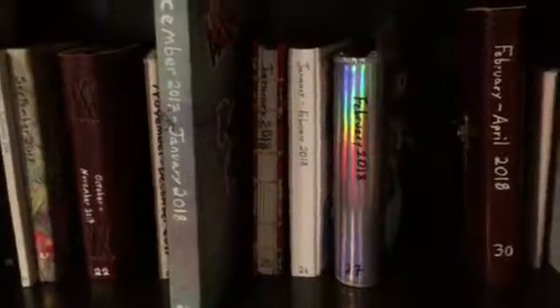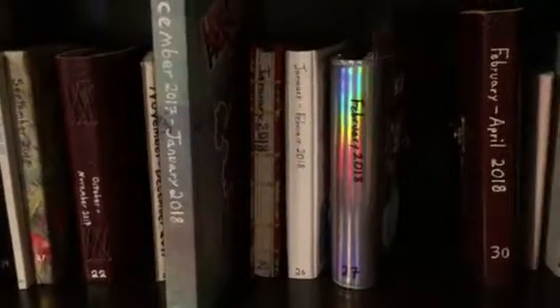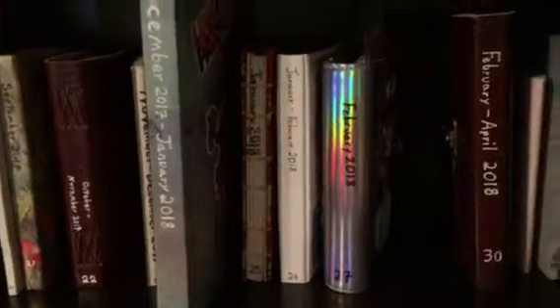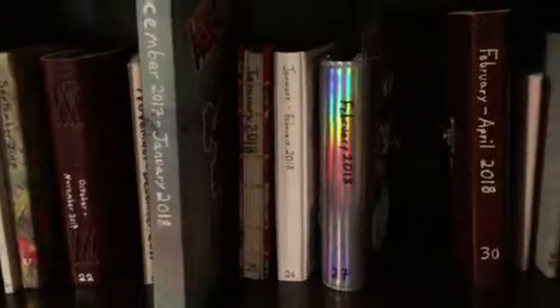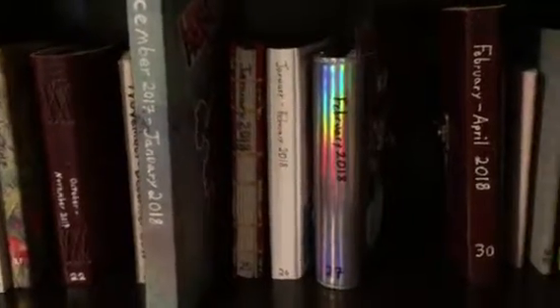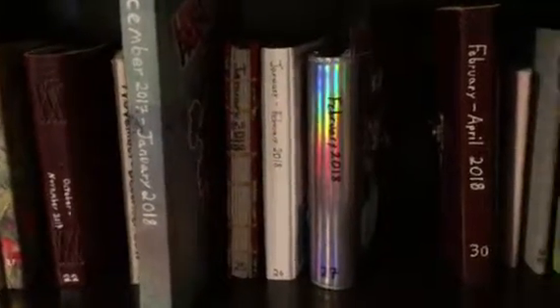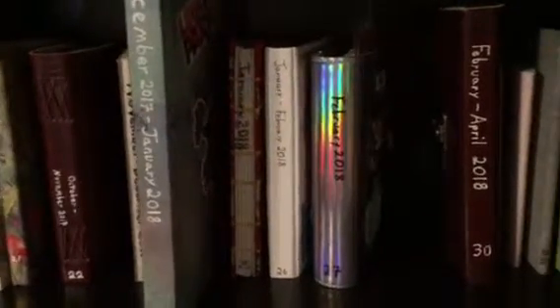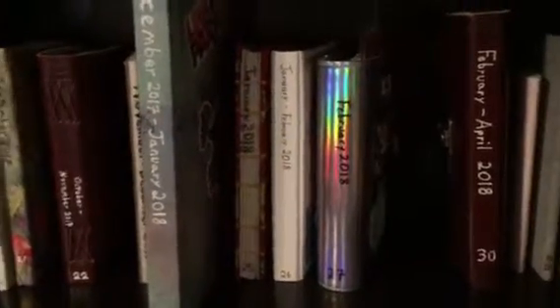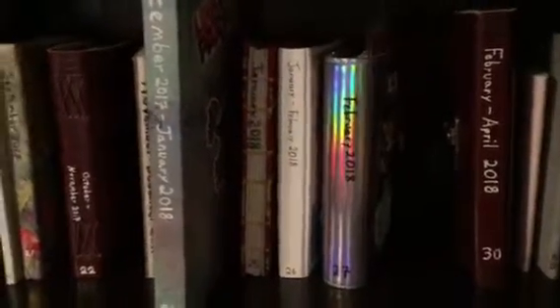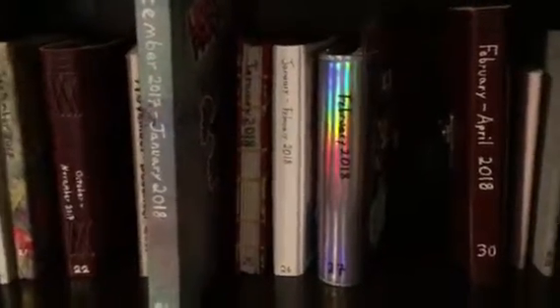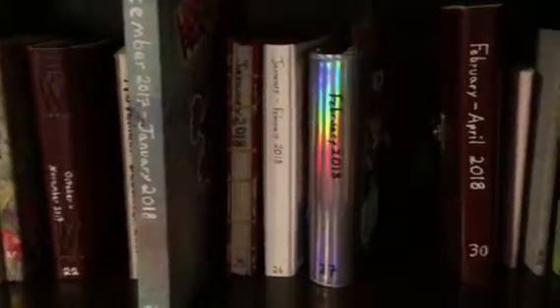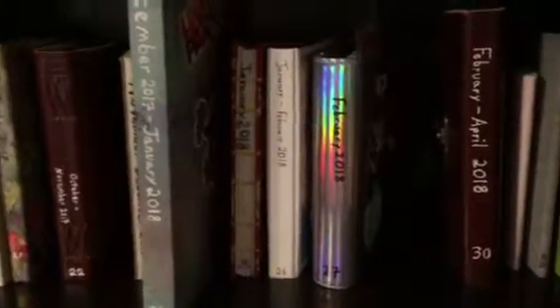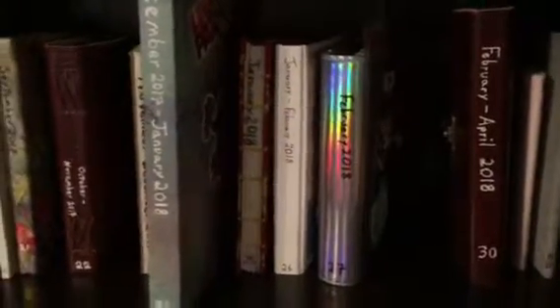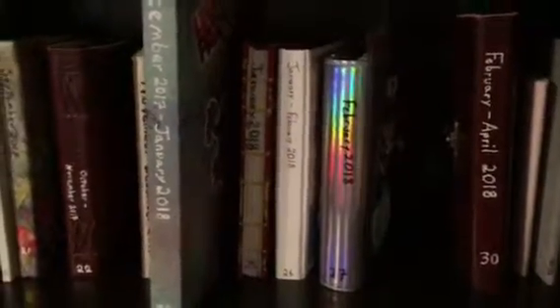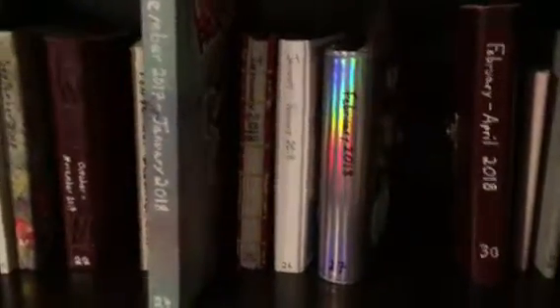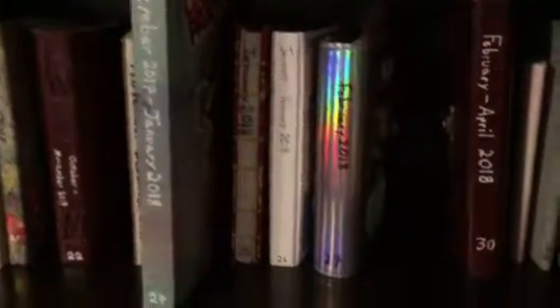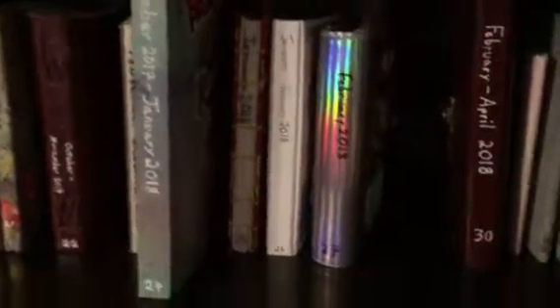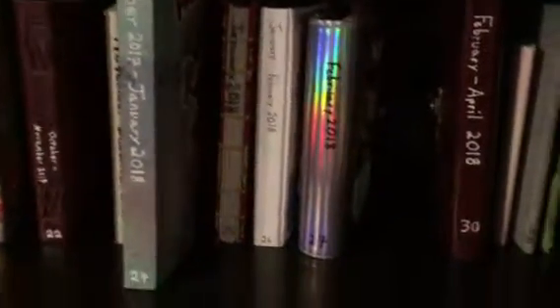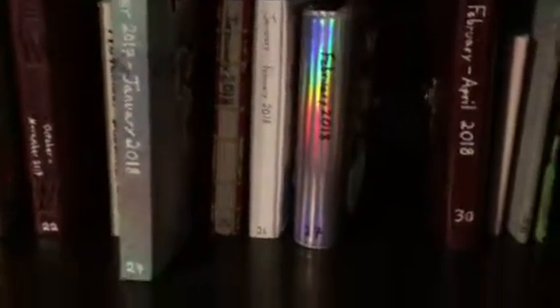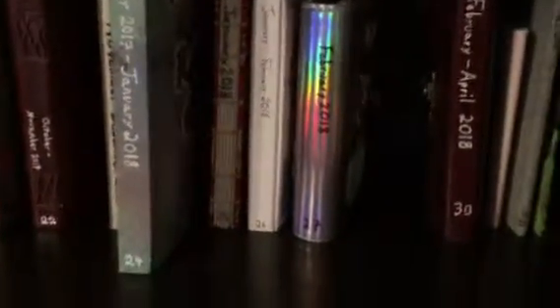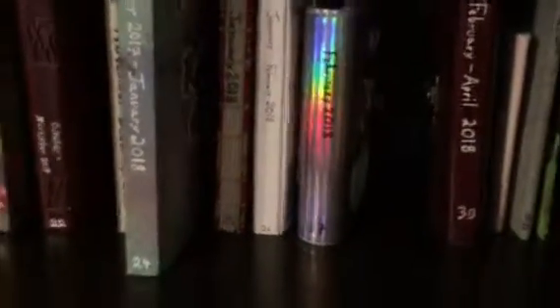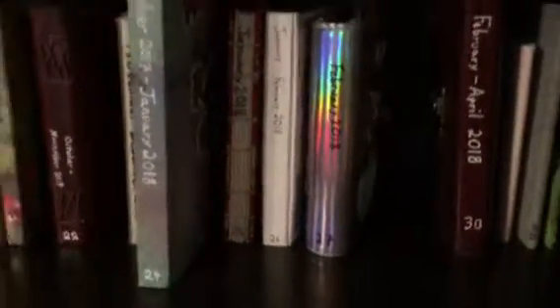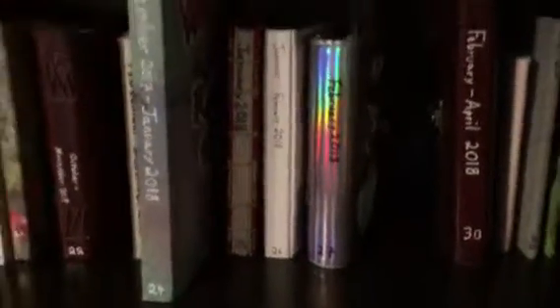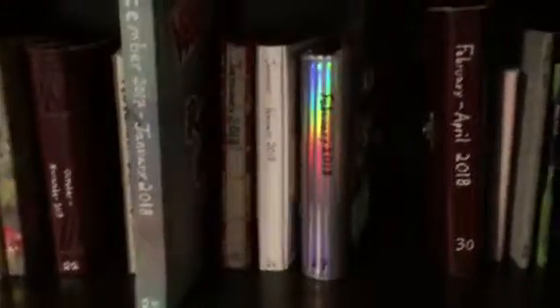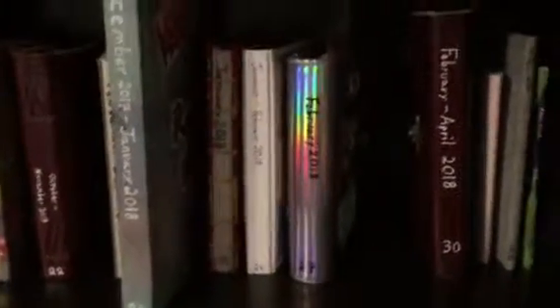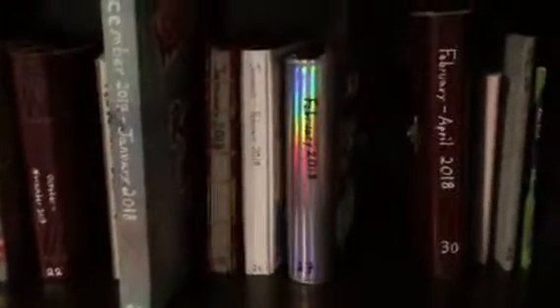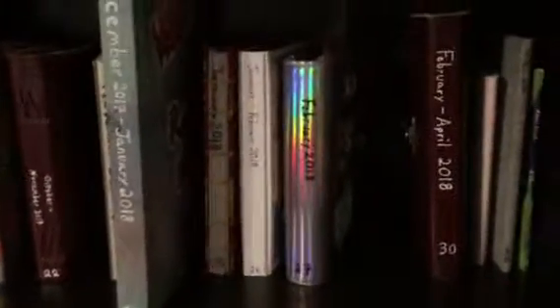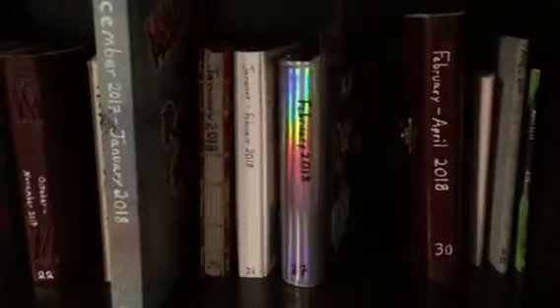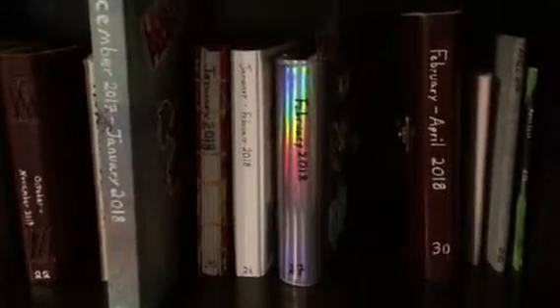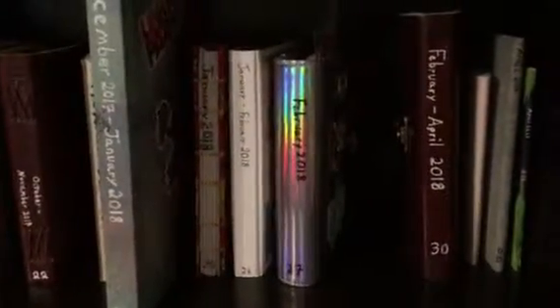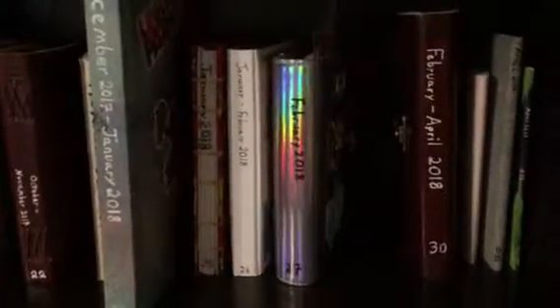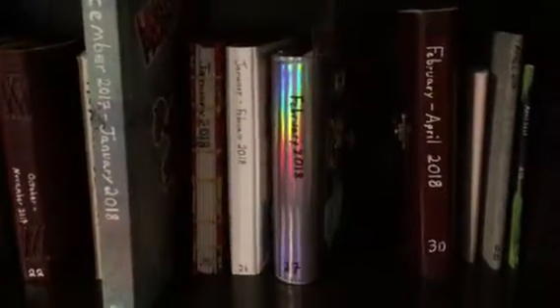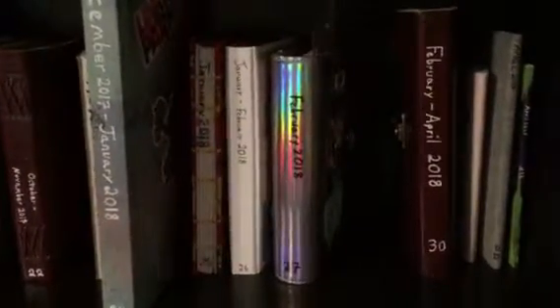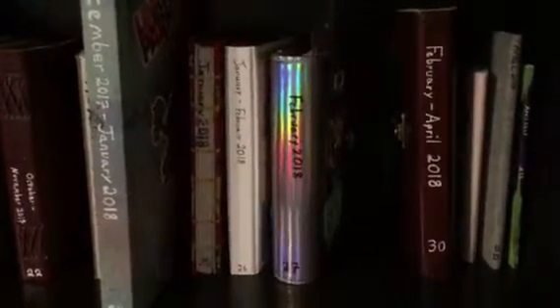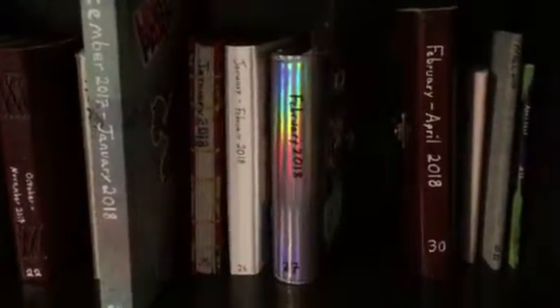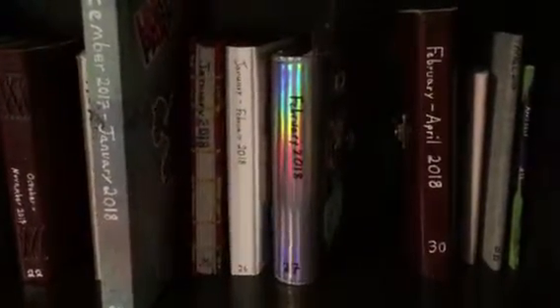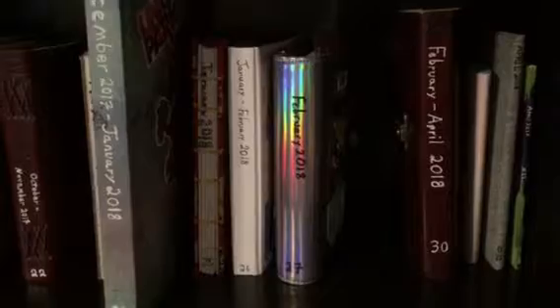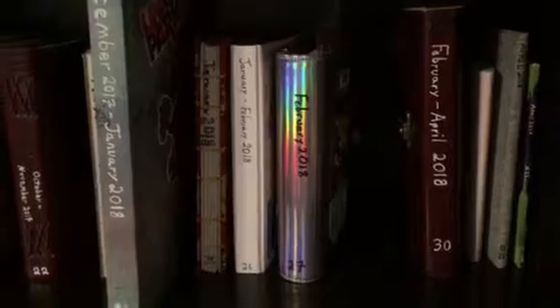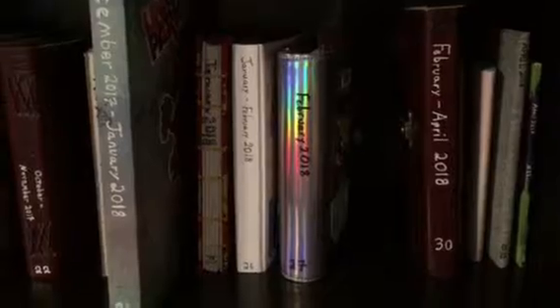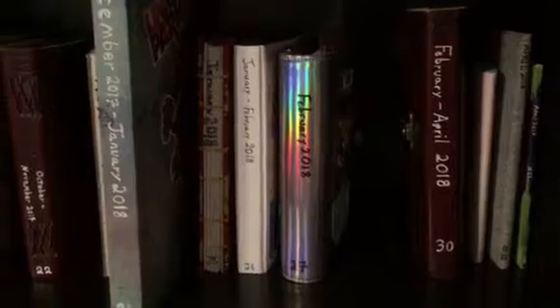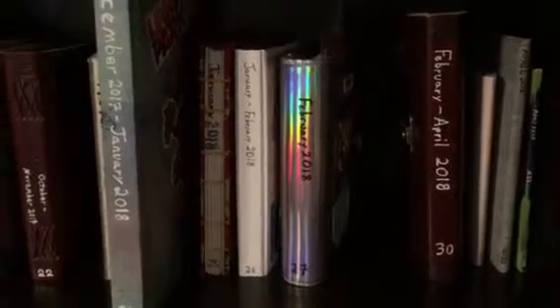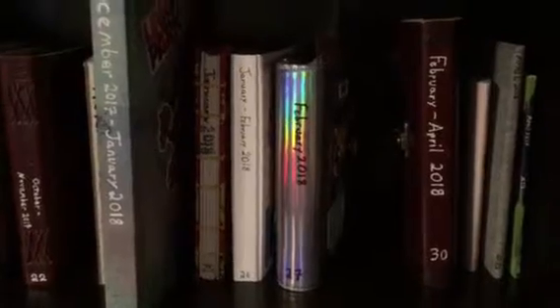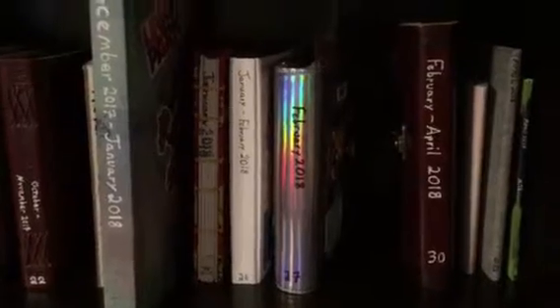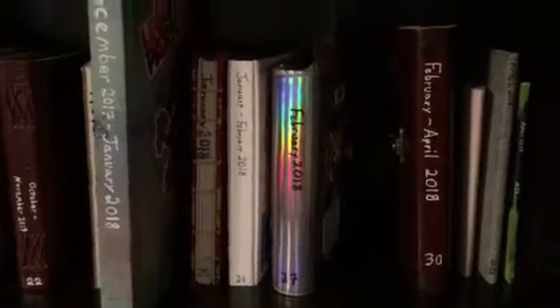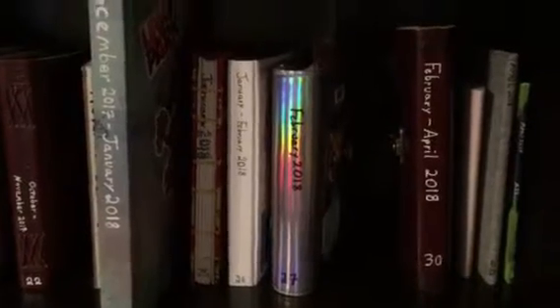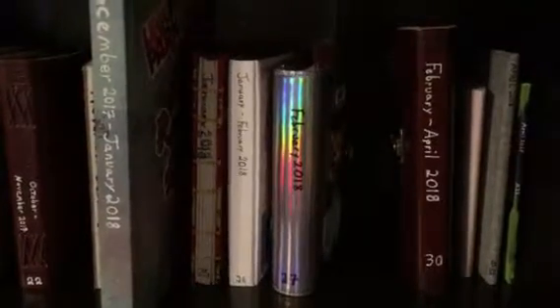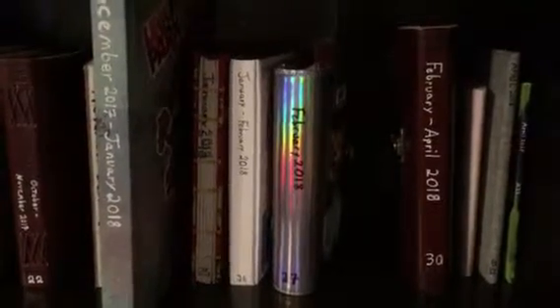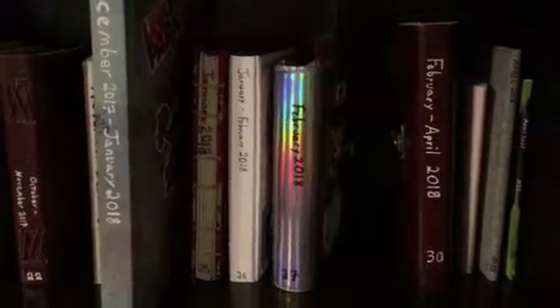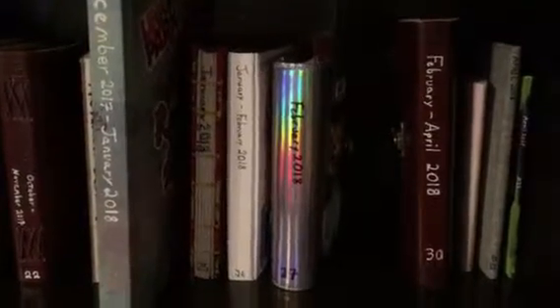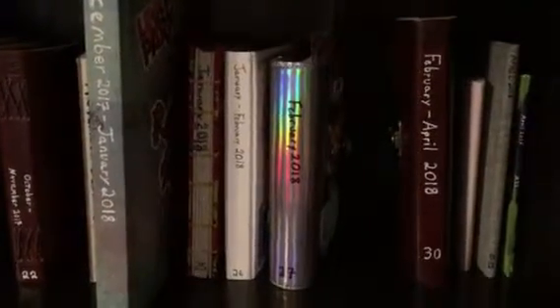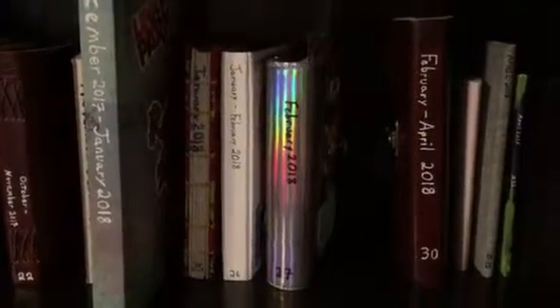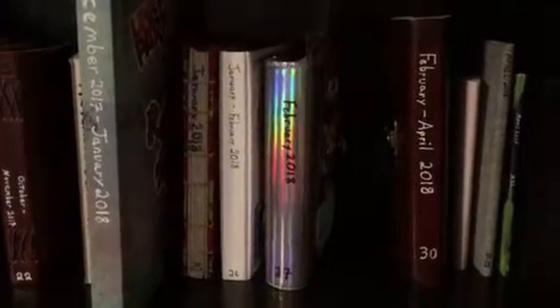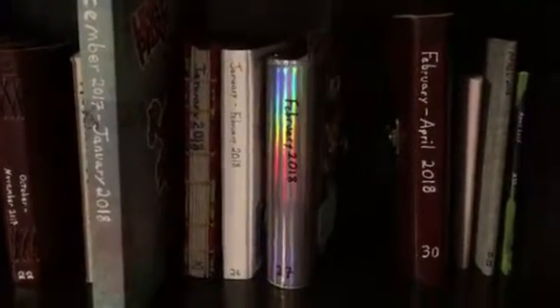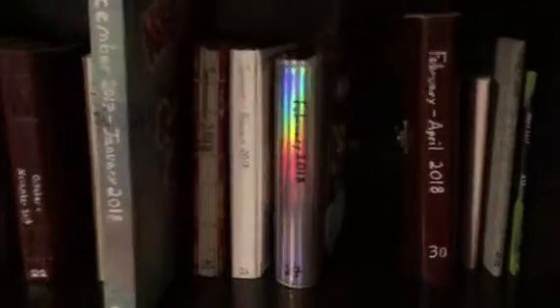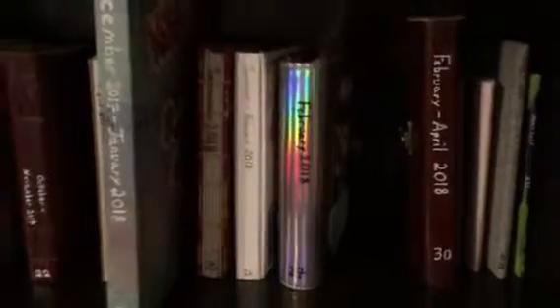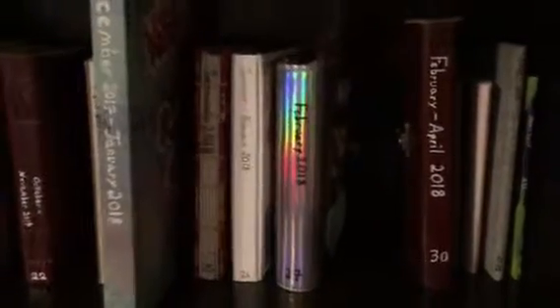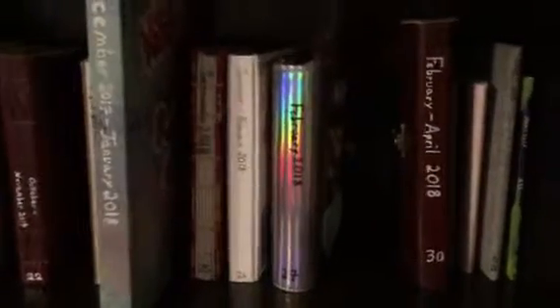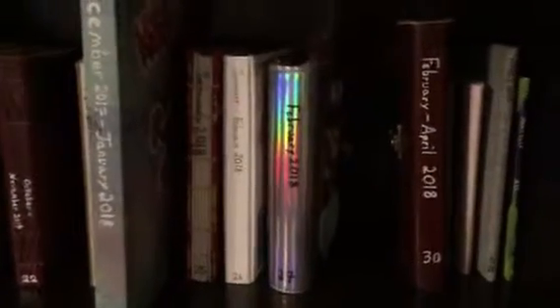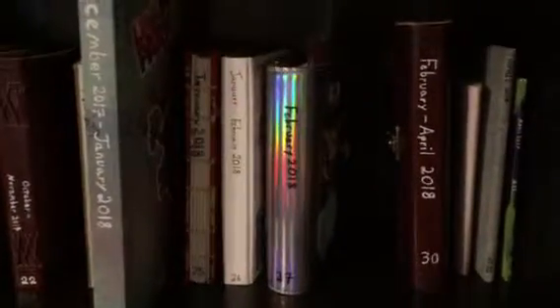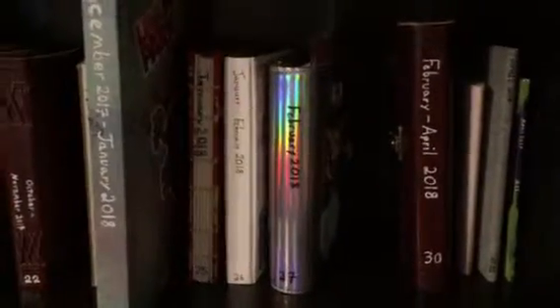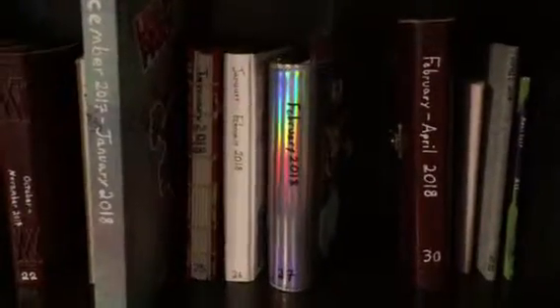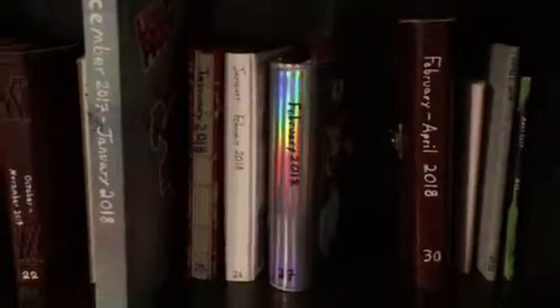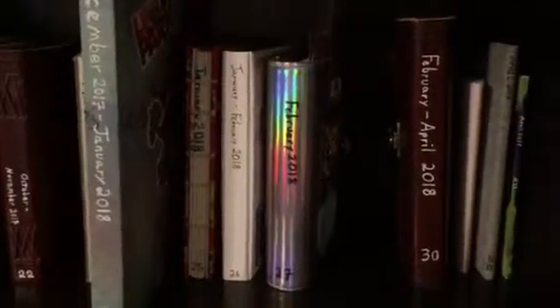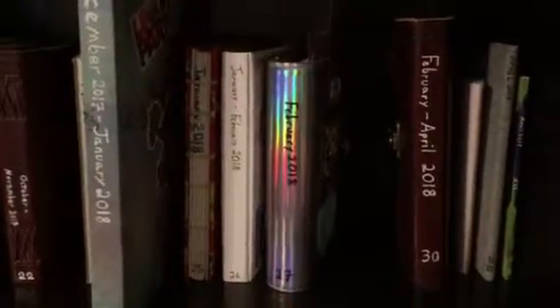Hey everyone, it's Aika, and today I thought I would do a little bit of a journal update for you. I have finished quite a bit since my last video.